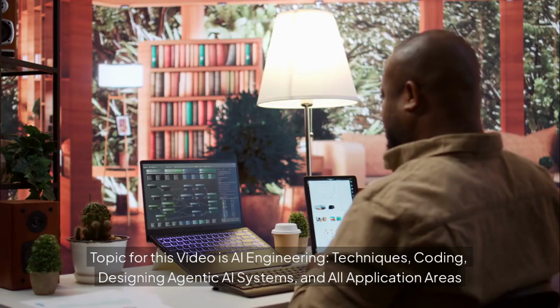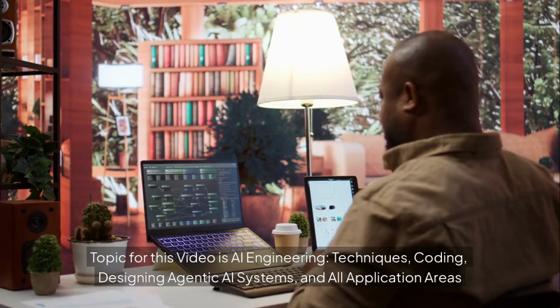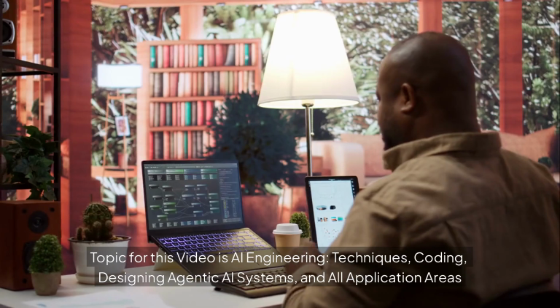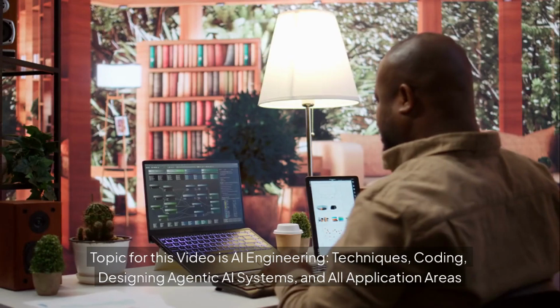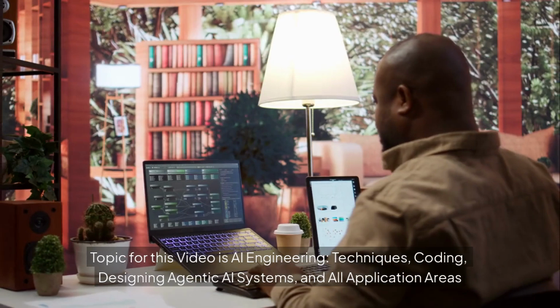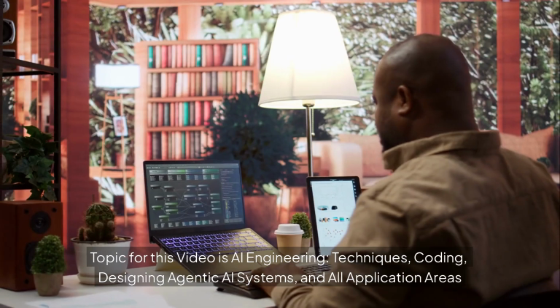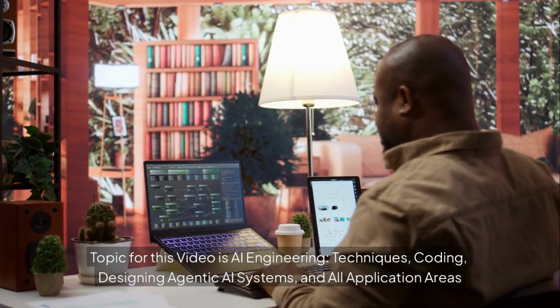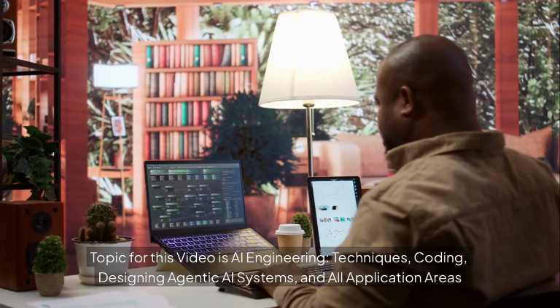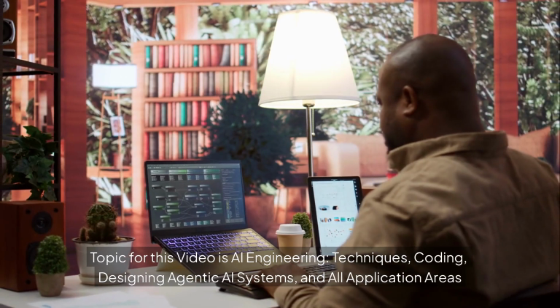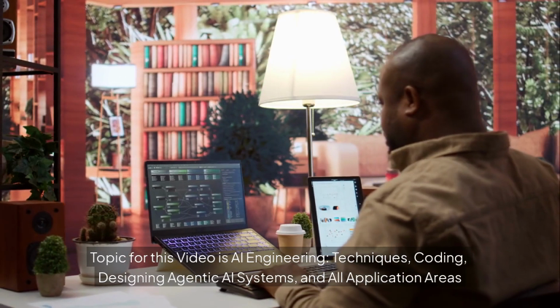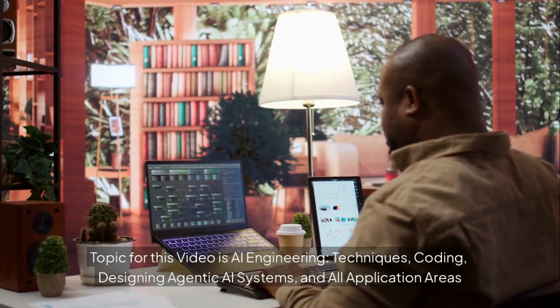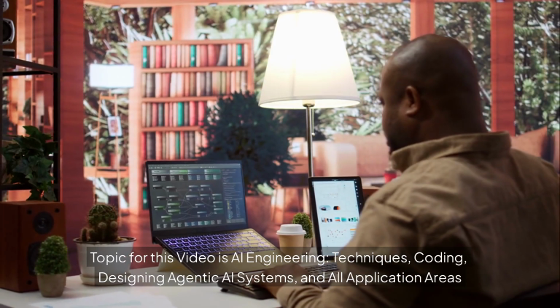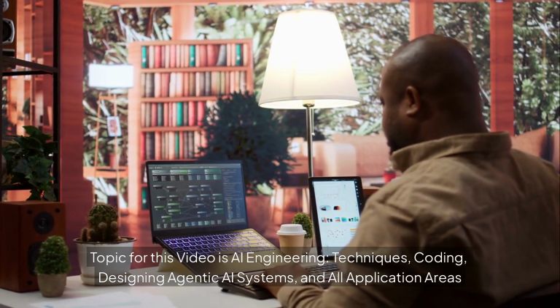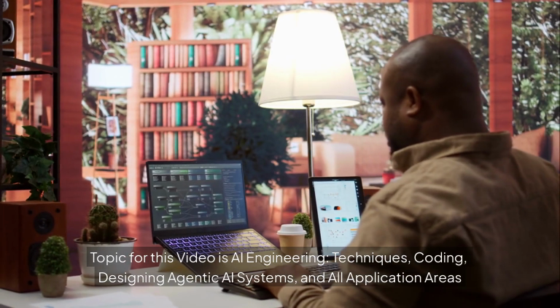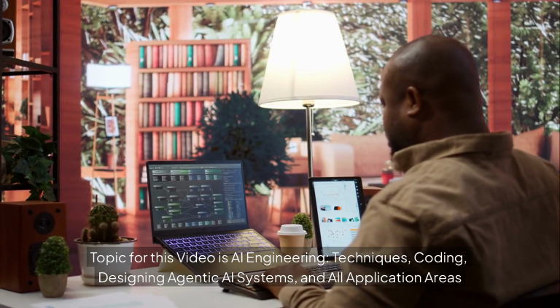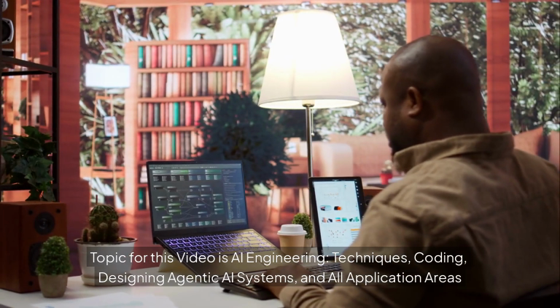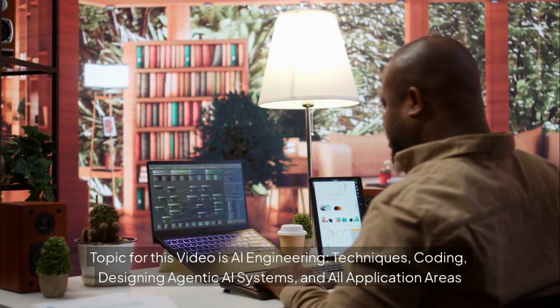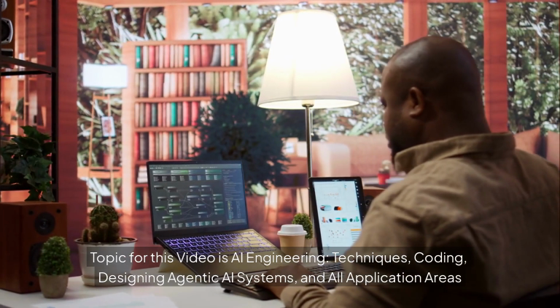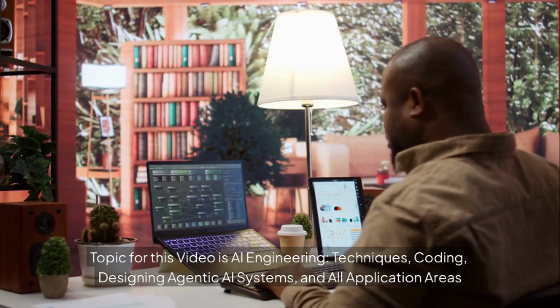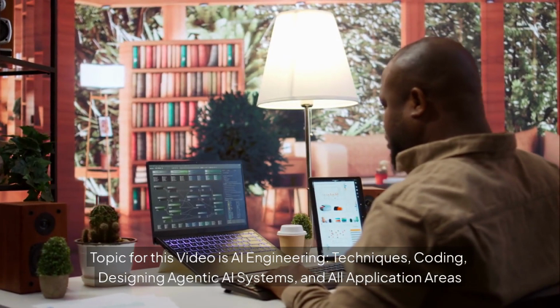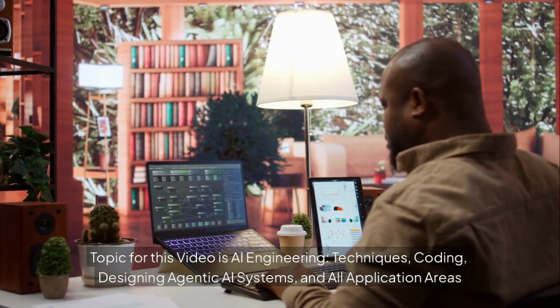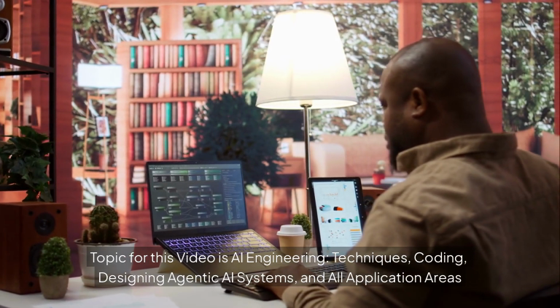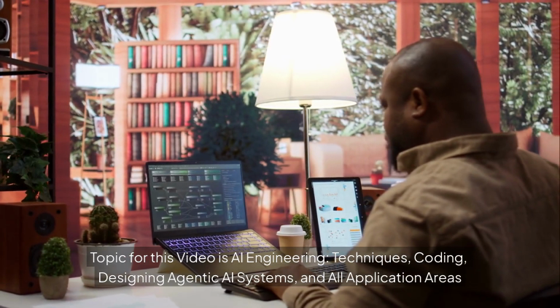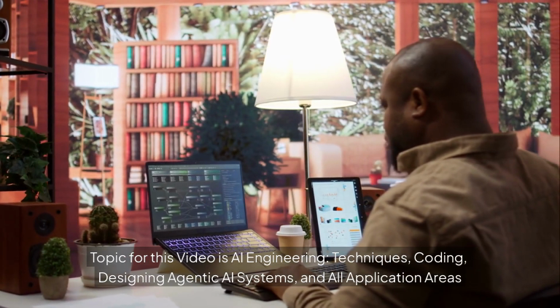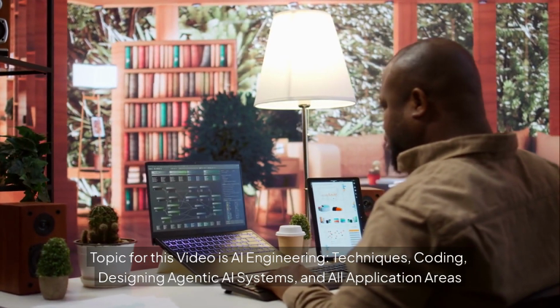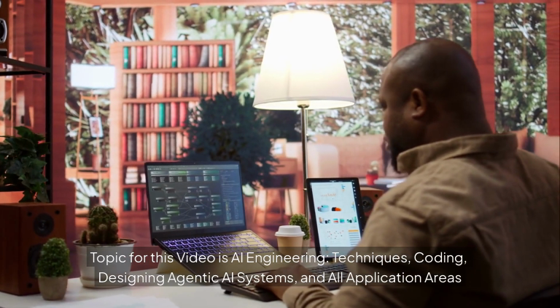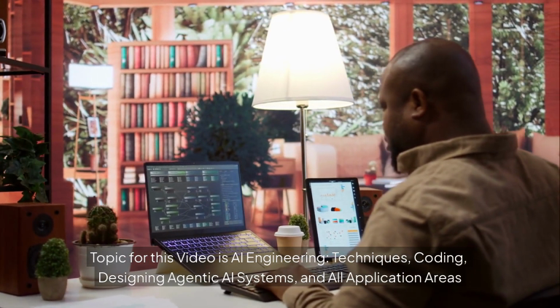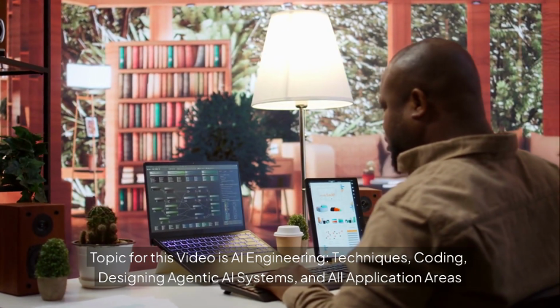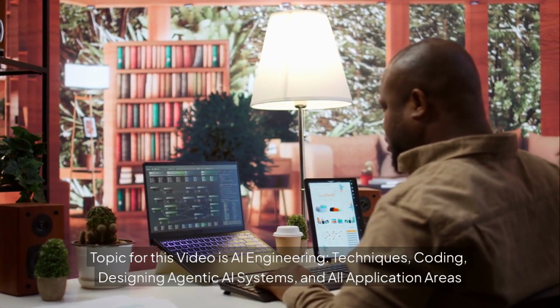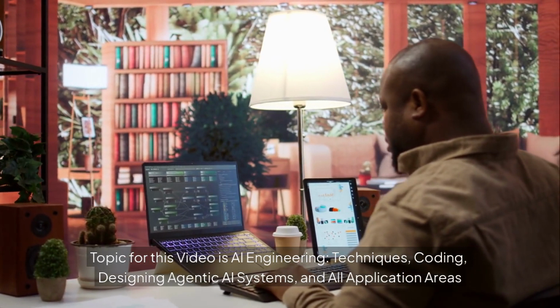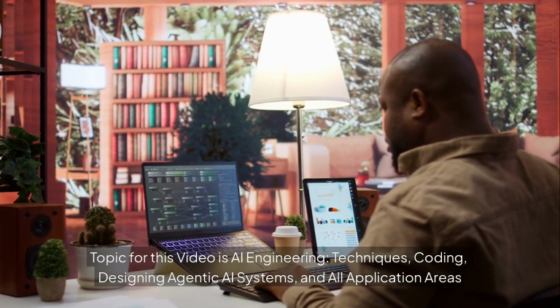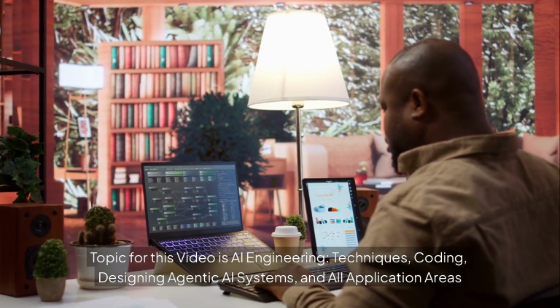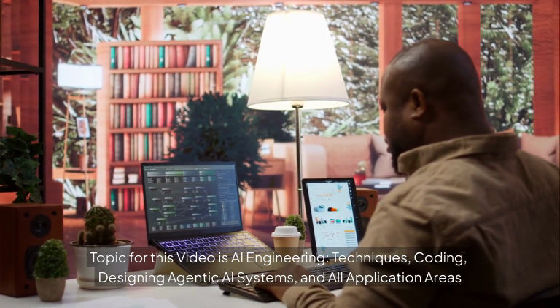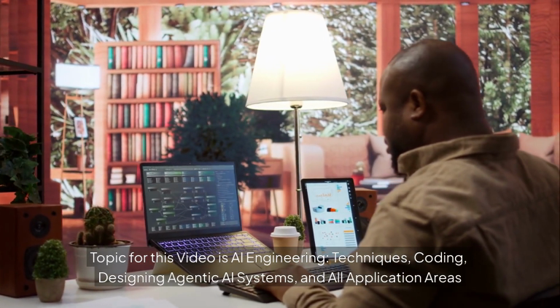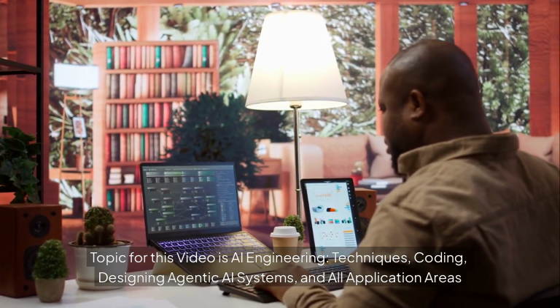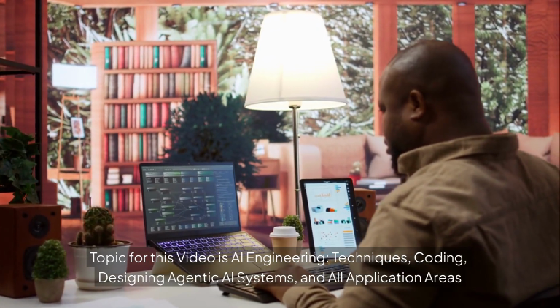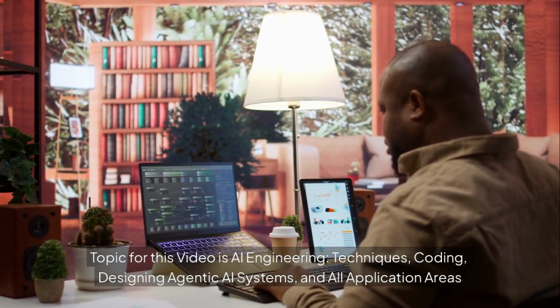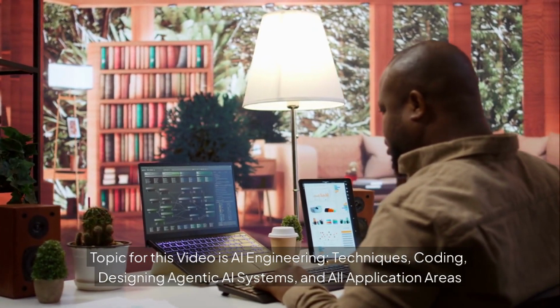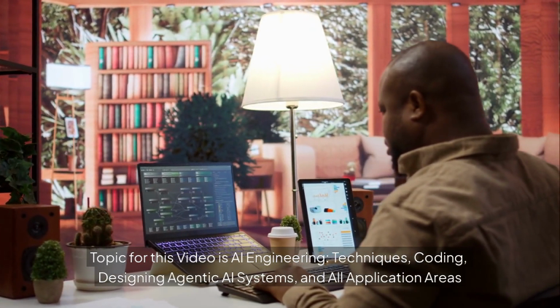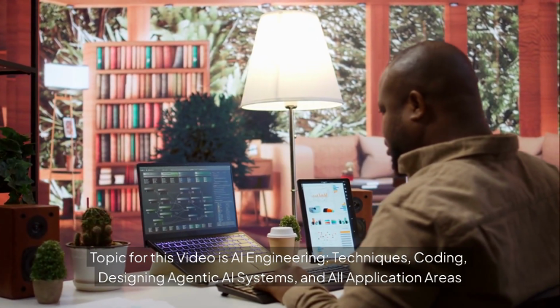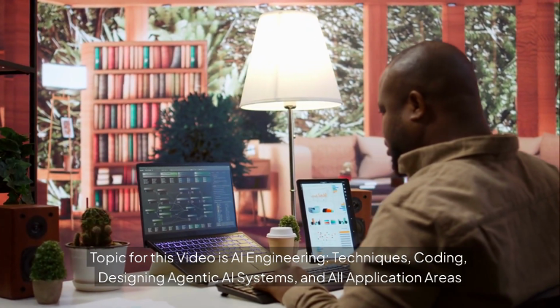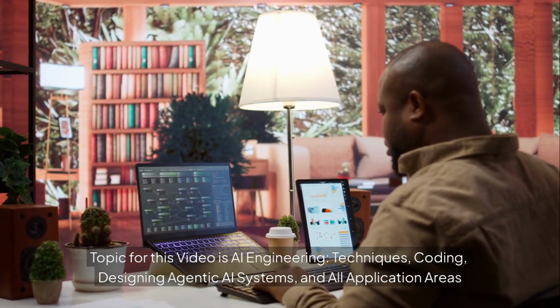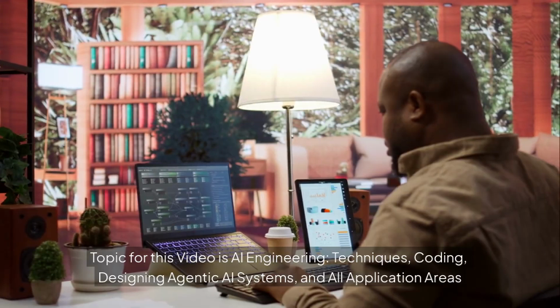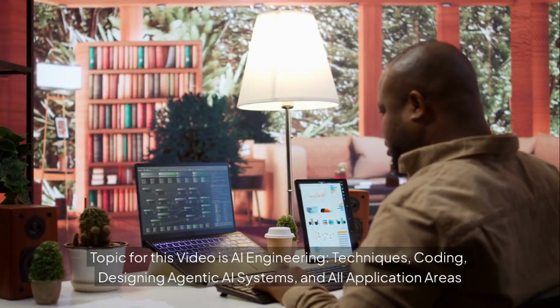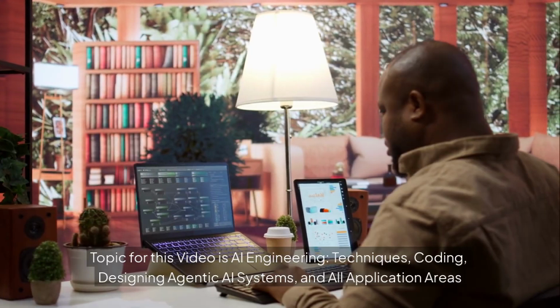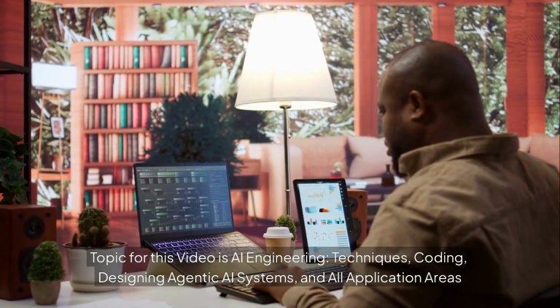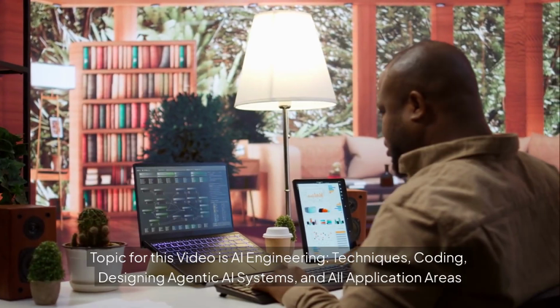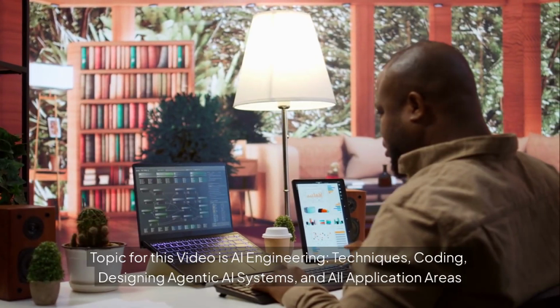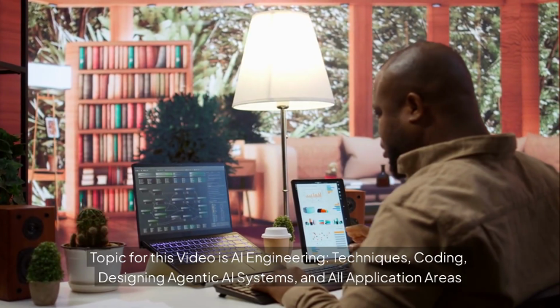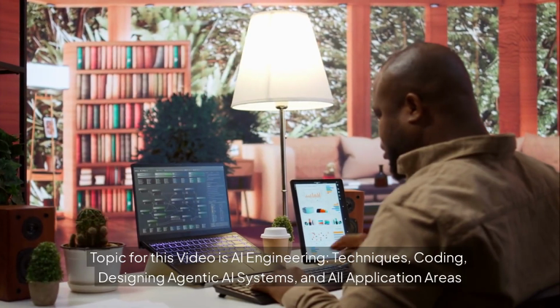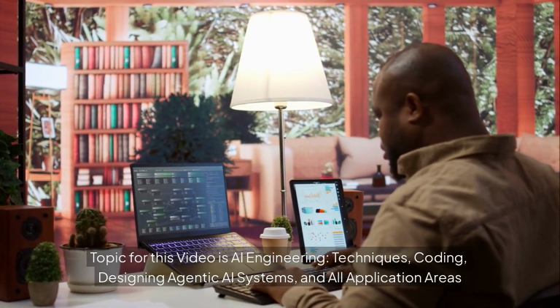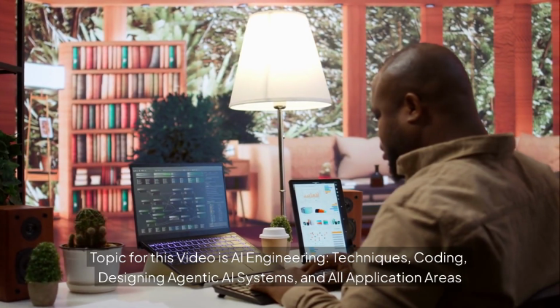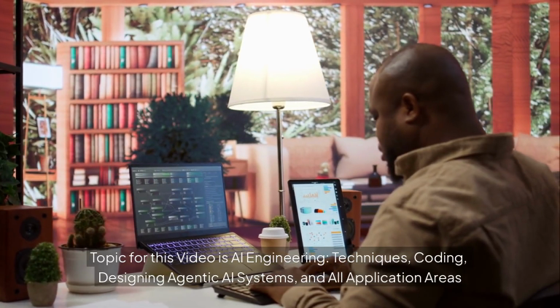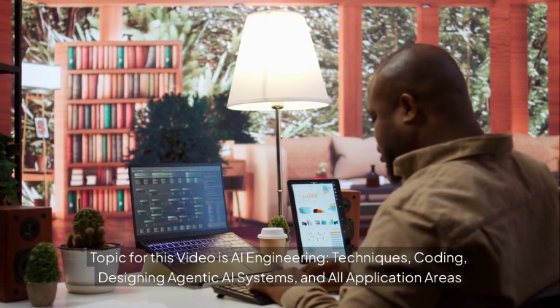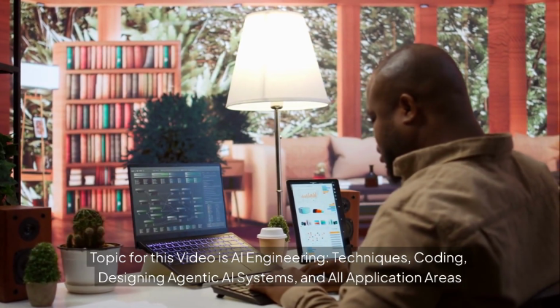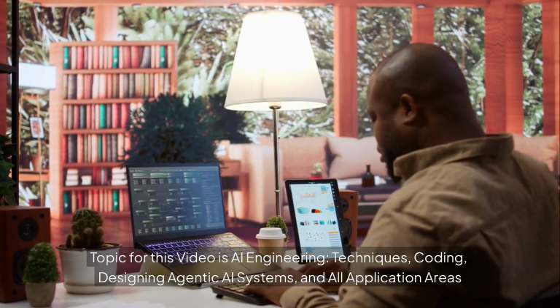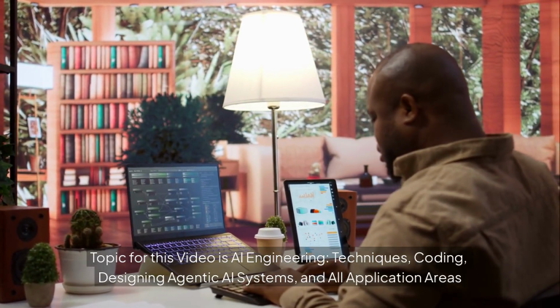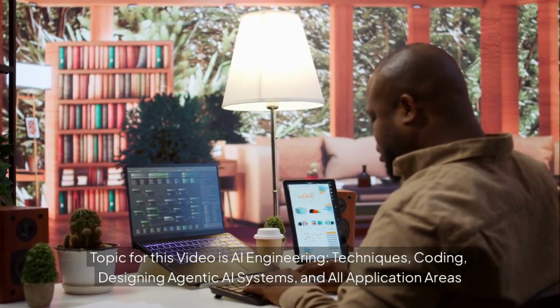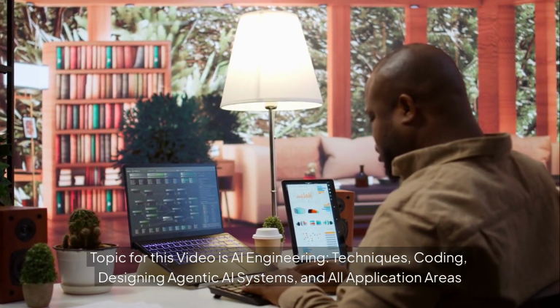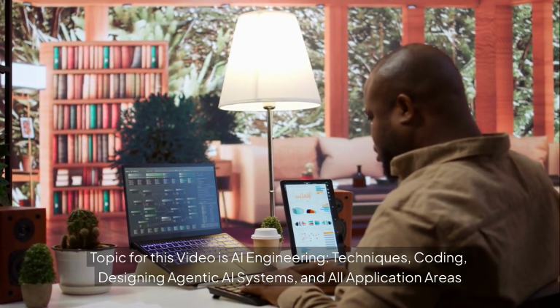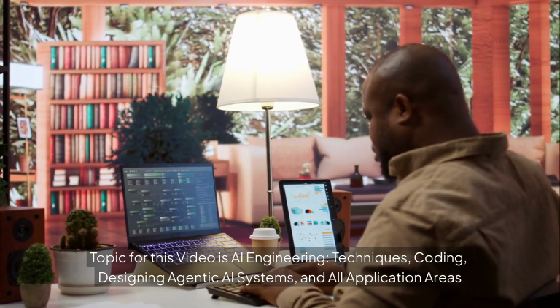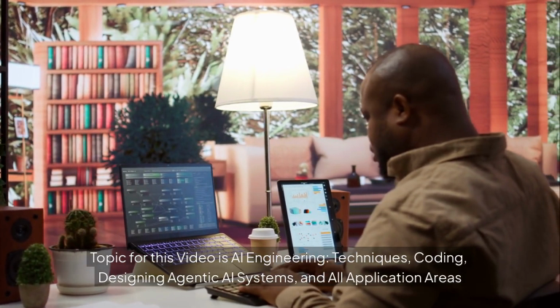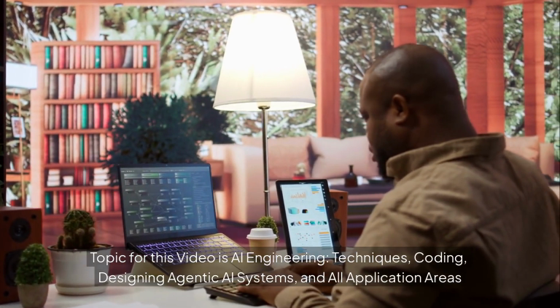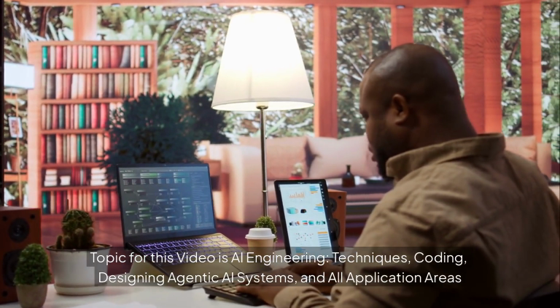The topic for this video is AI engineering, techniques, coding, designing agentic AI systems, and all application areas.